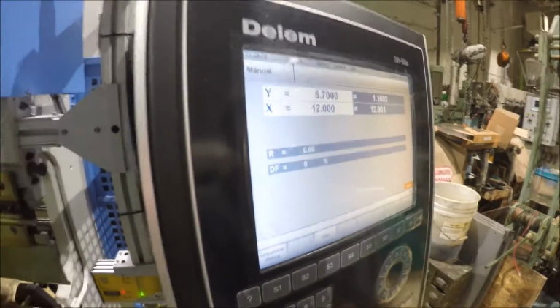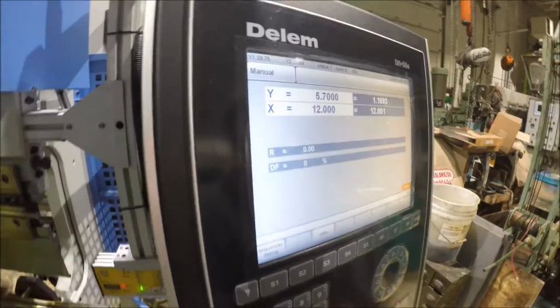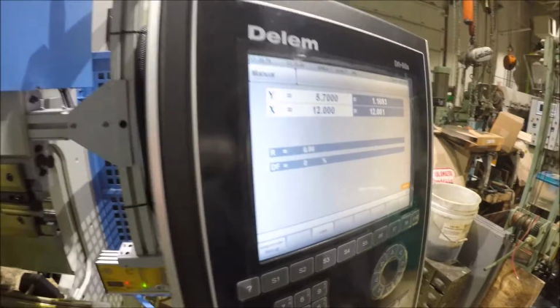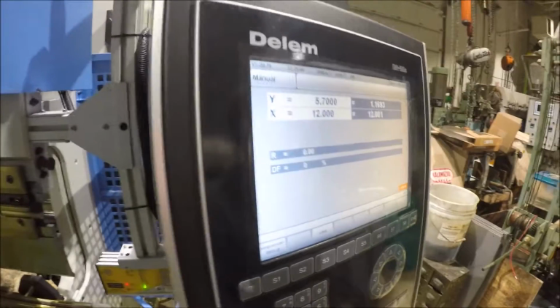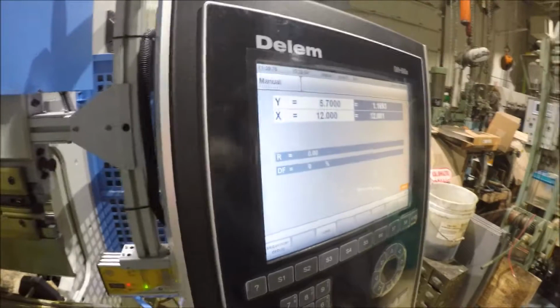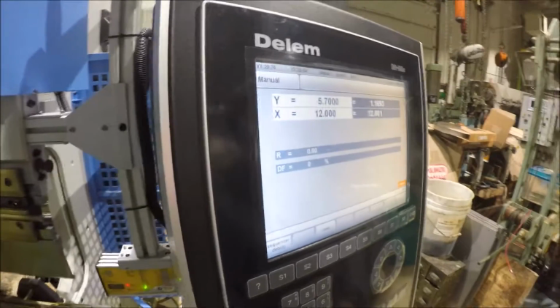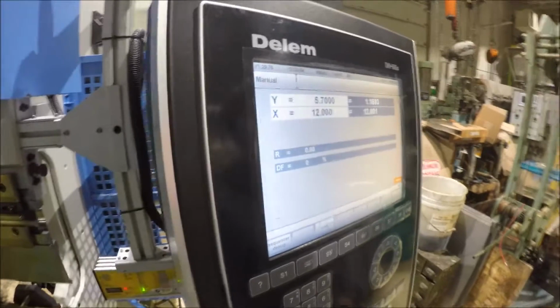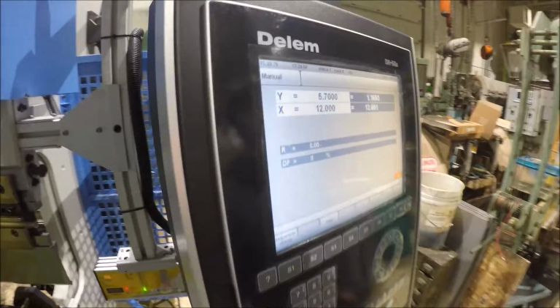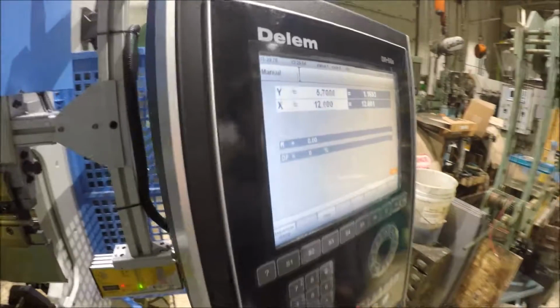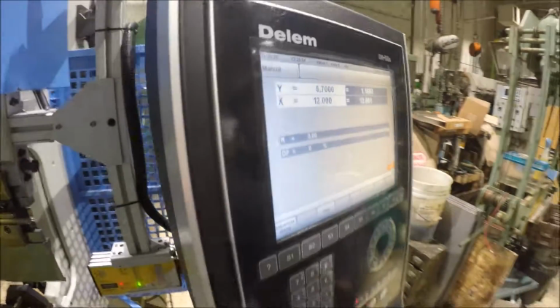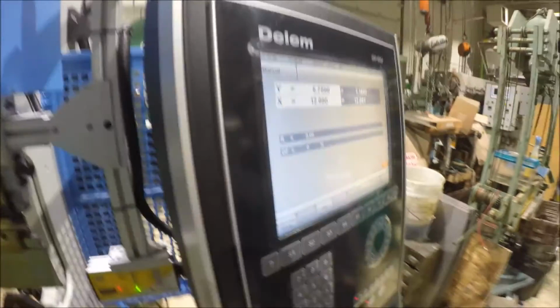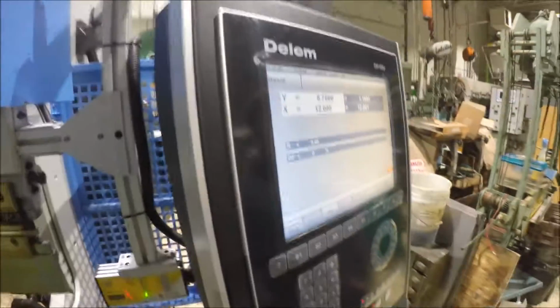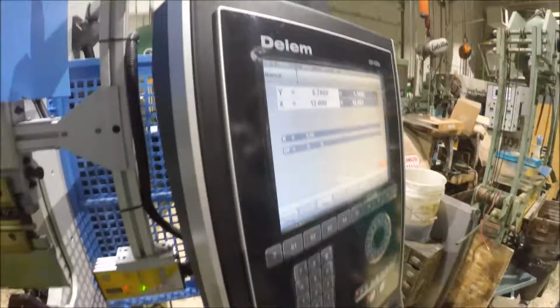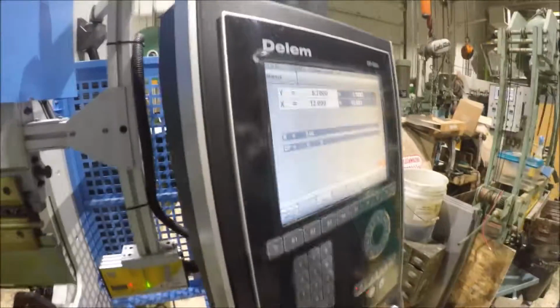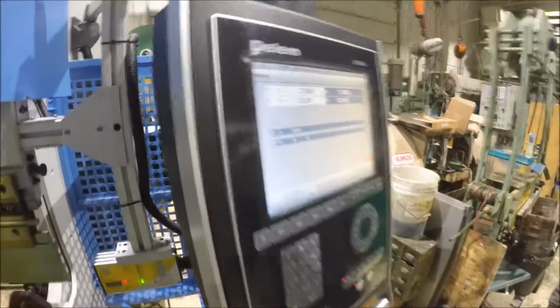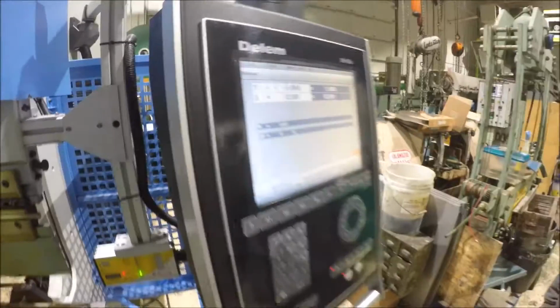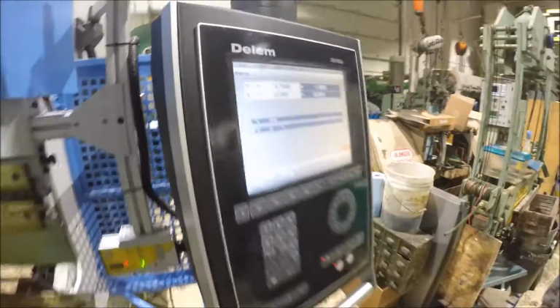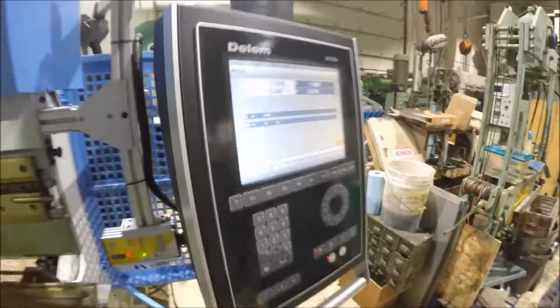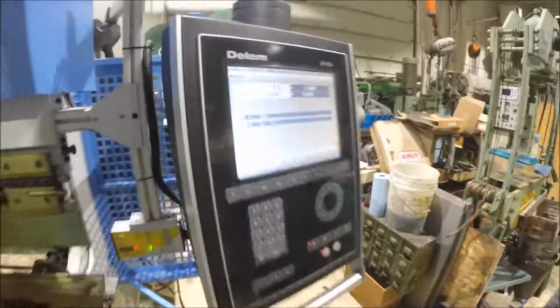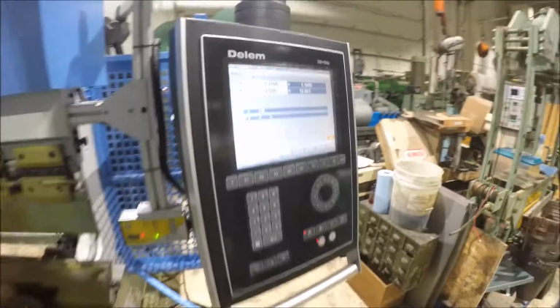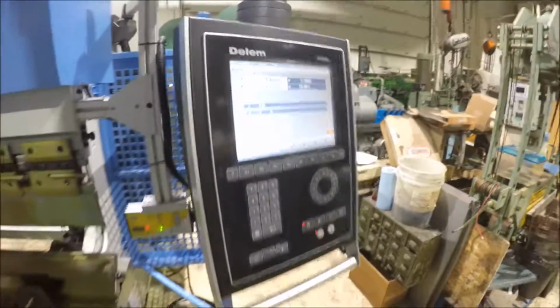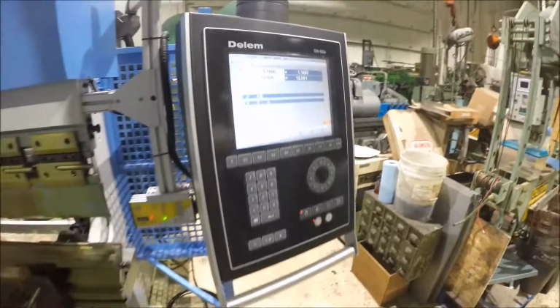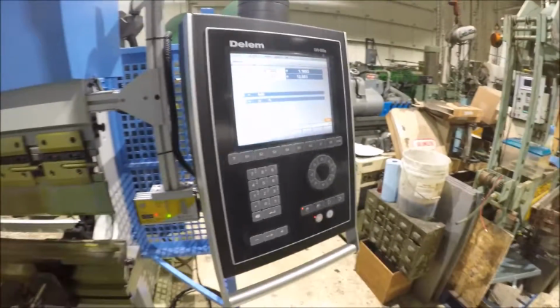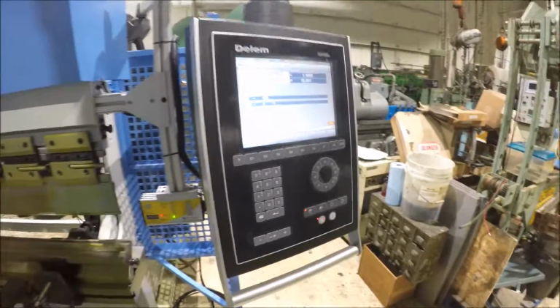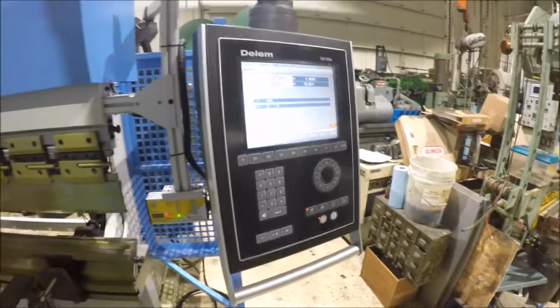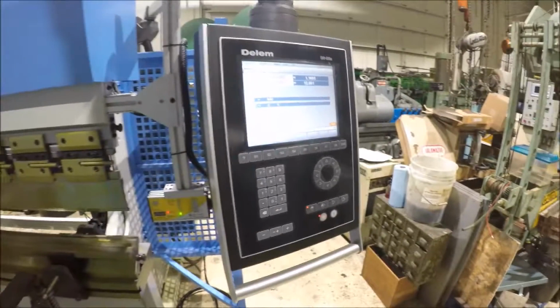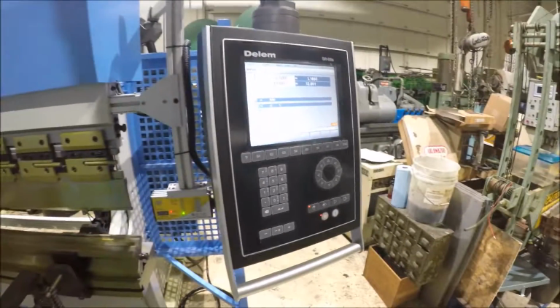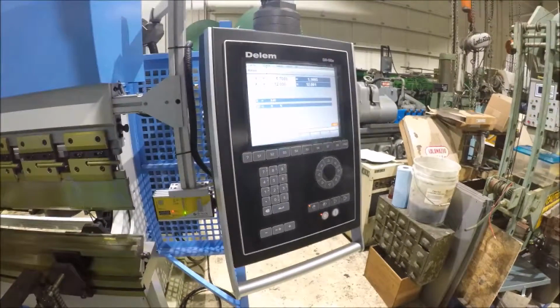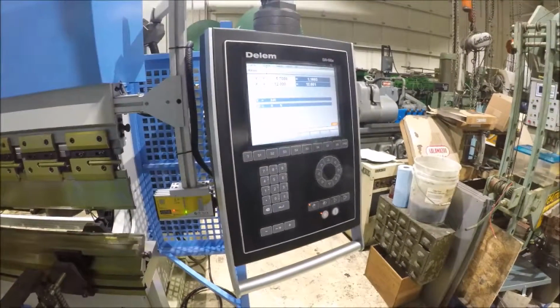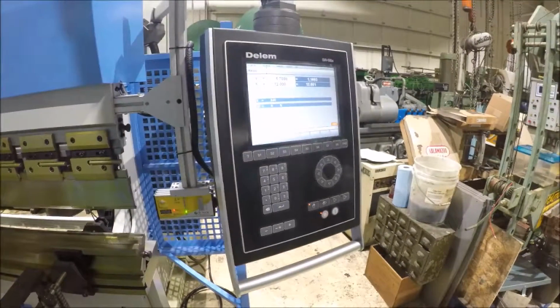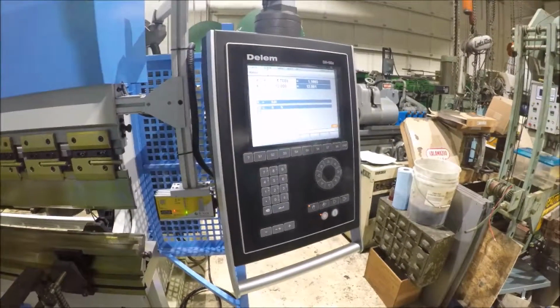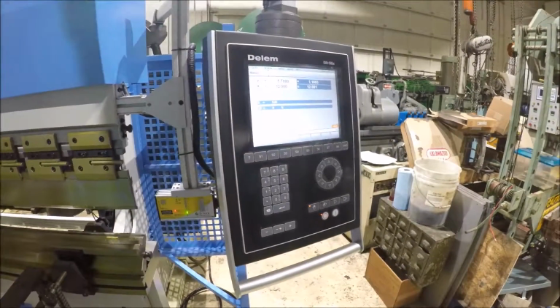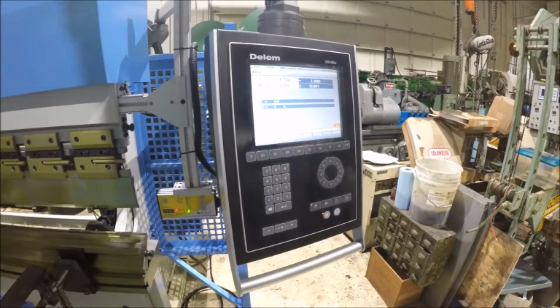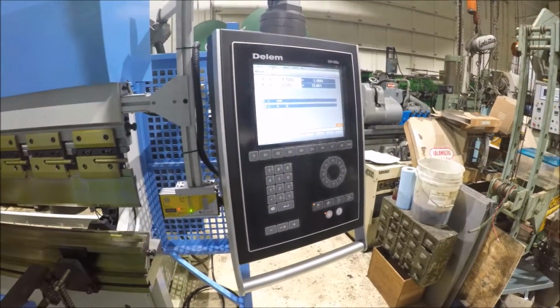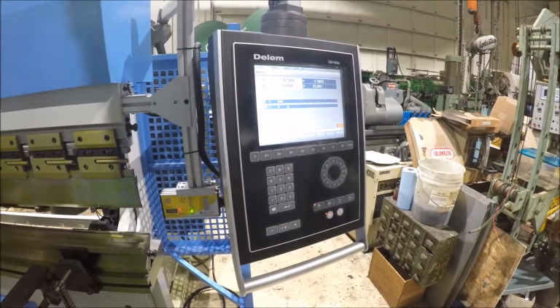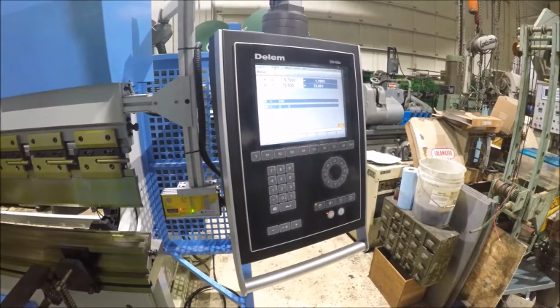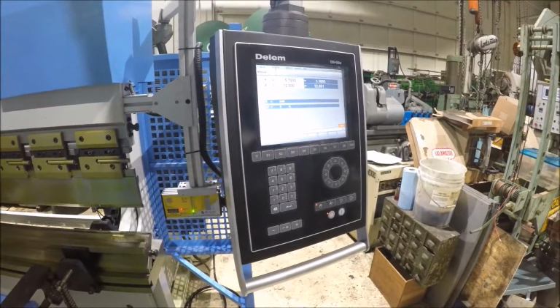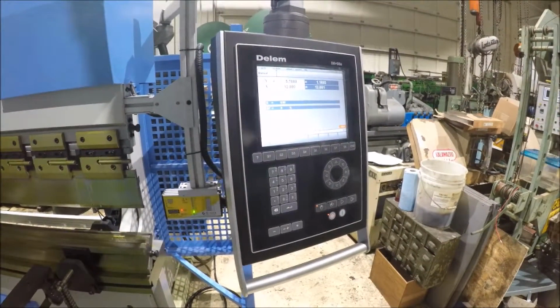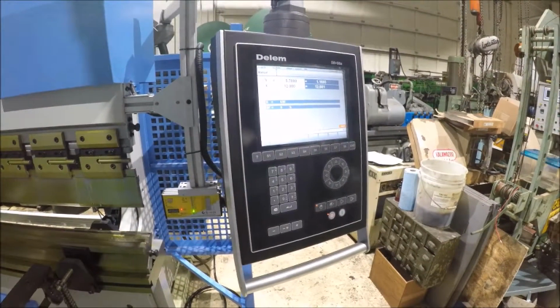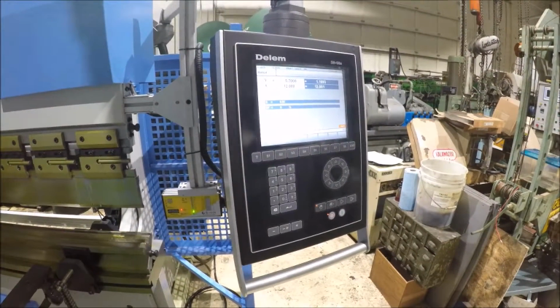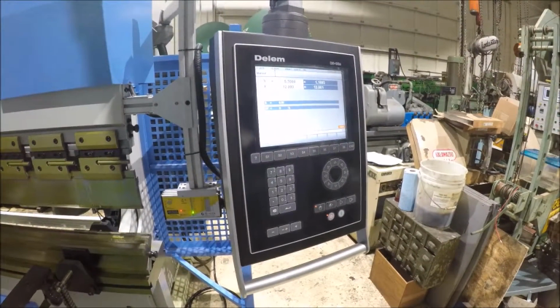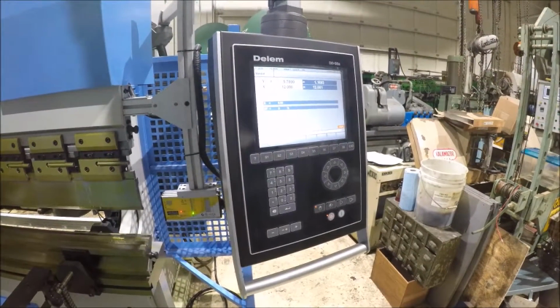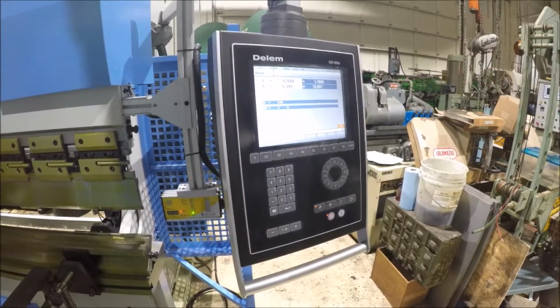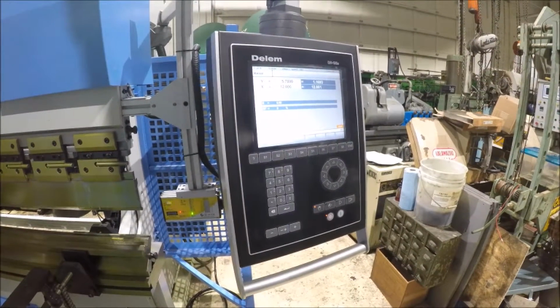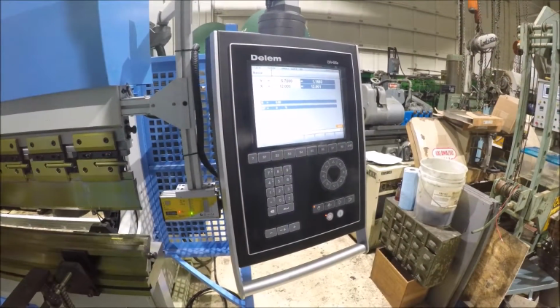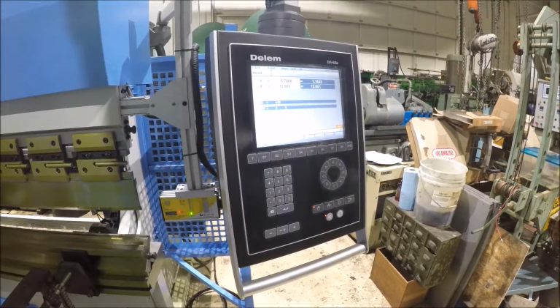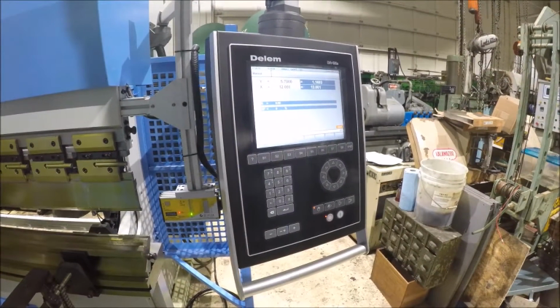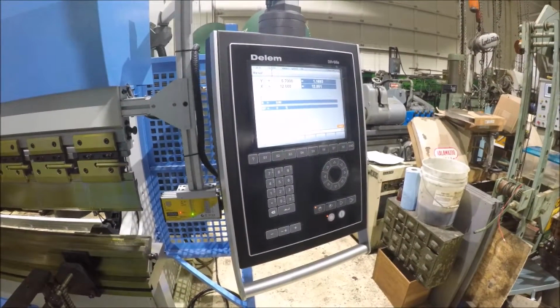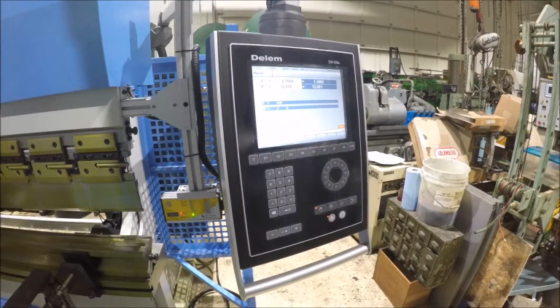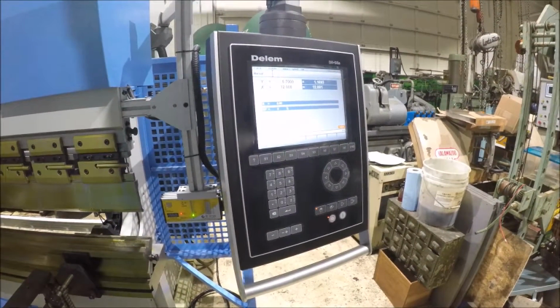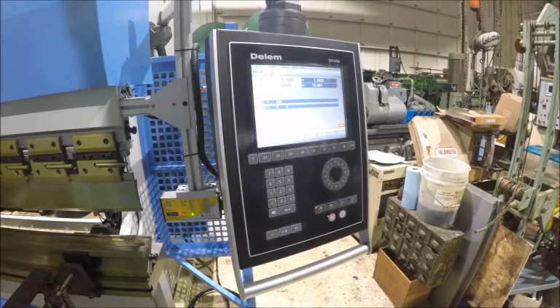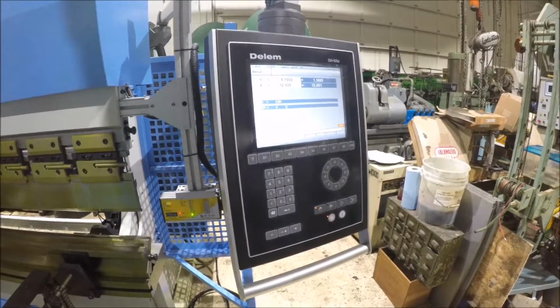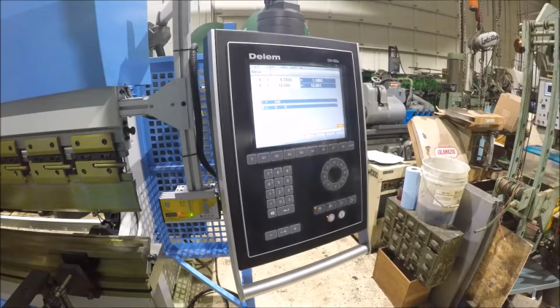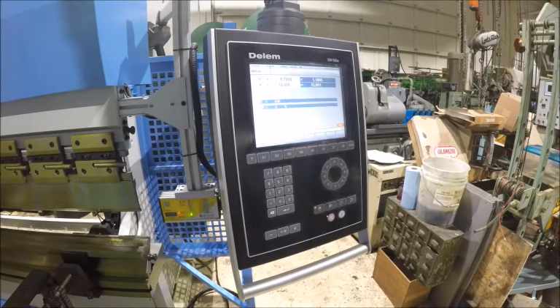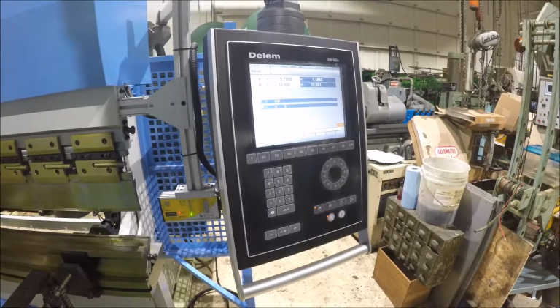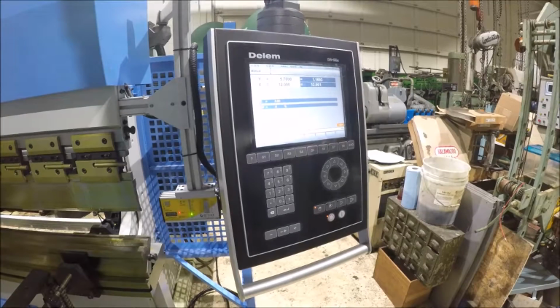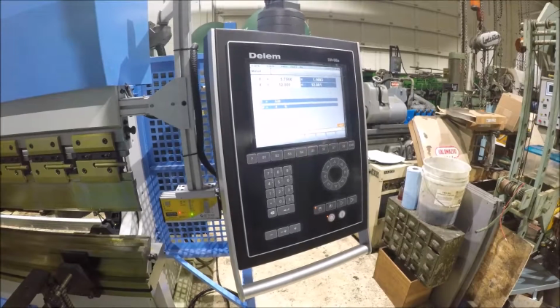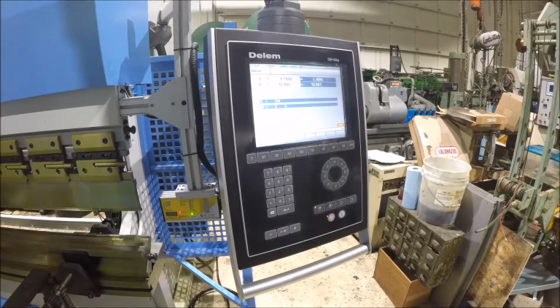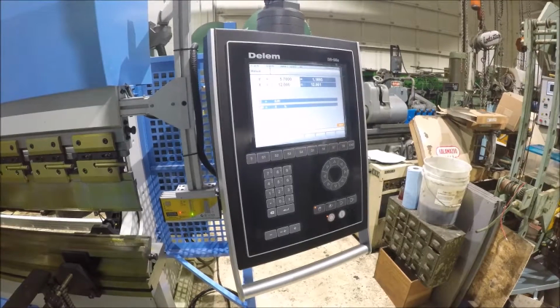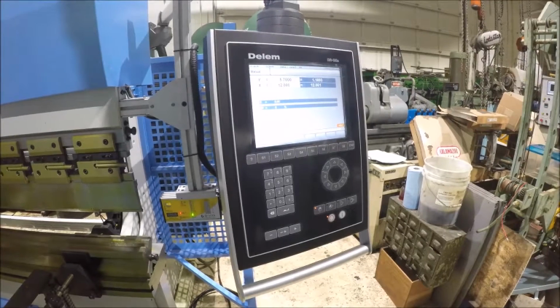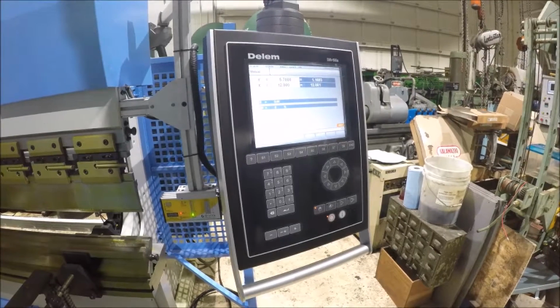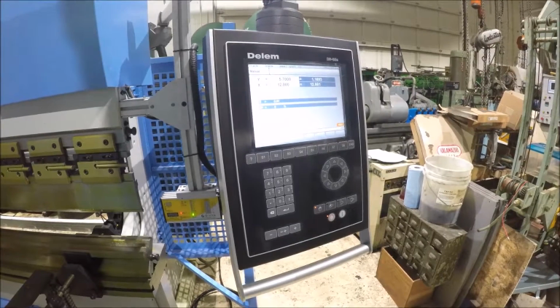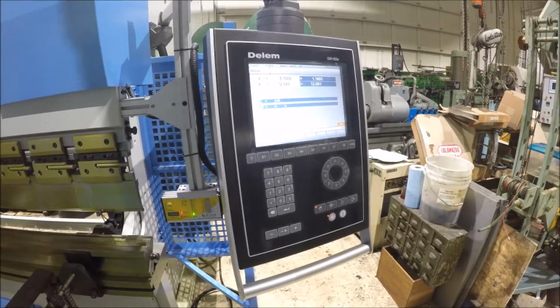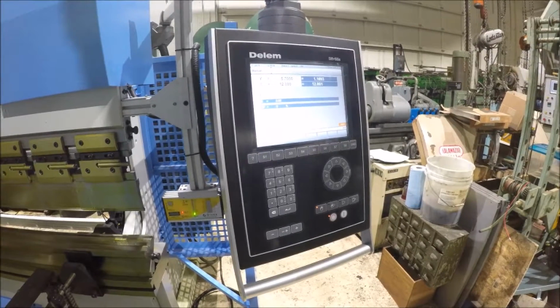Anyhow, it's pretty easy to operate — easy to learn how to operate for a CNC control.